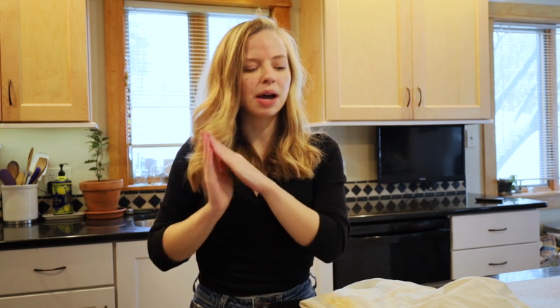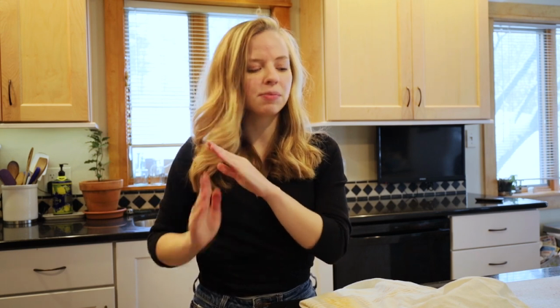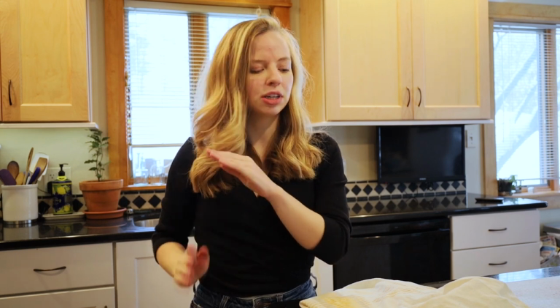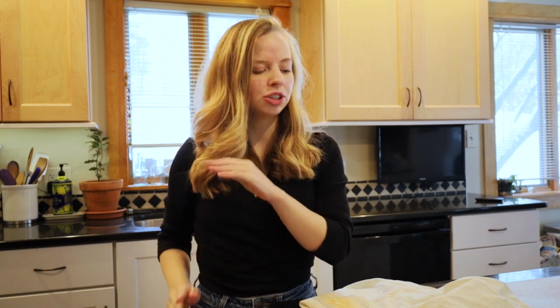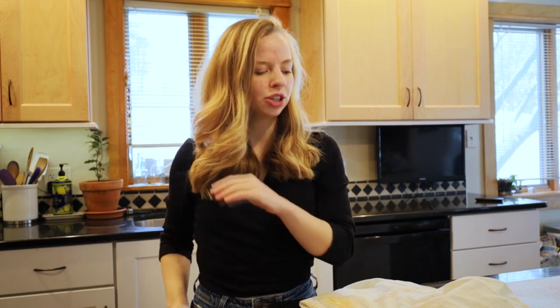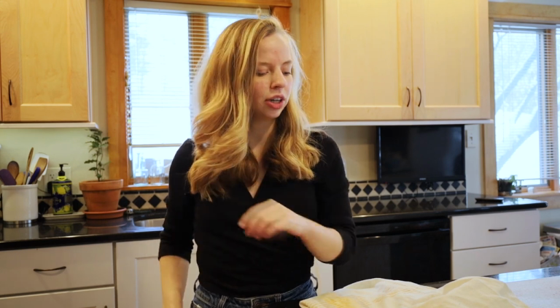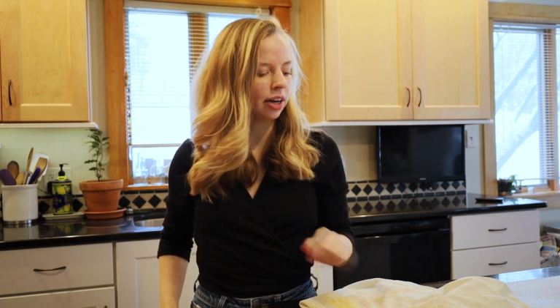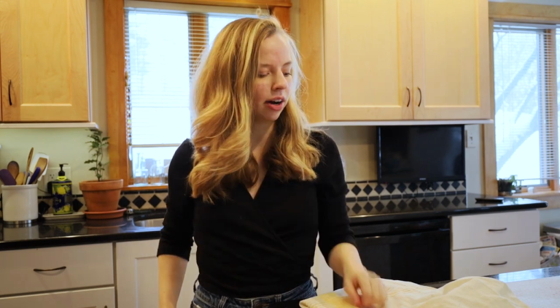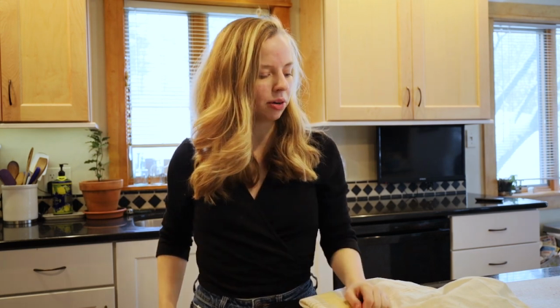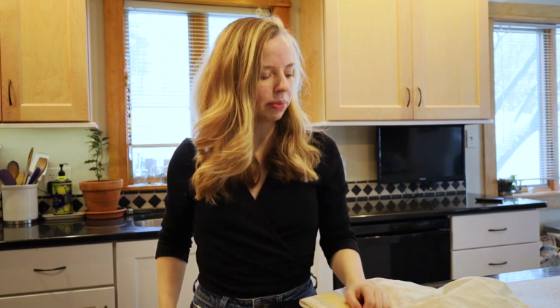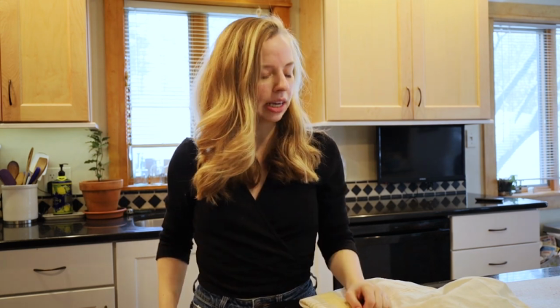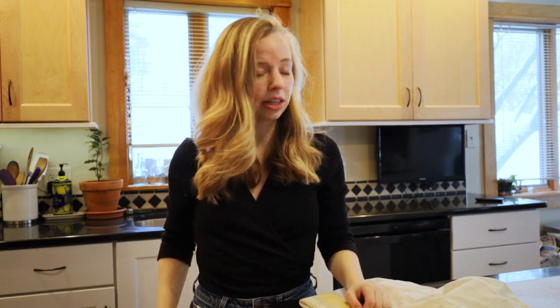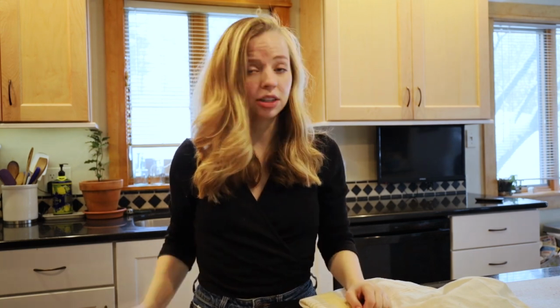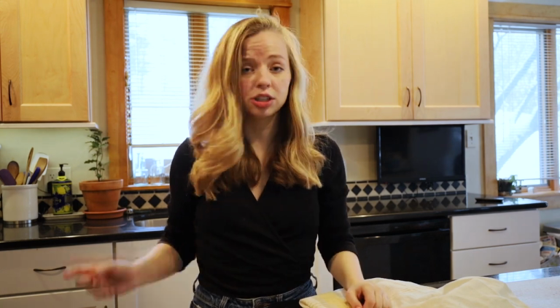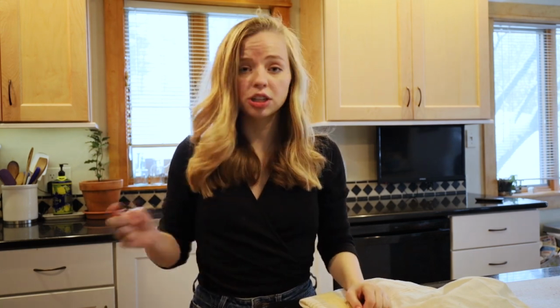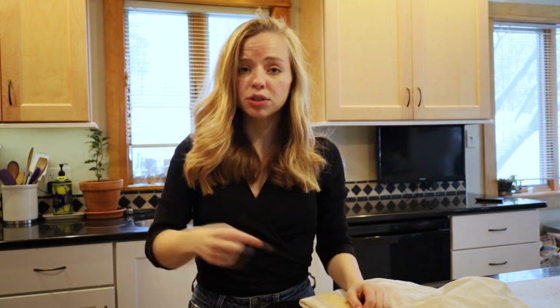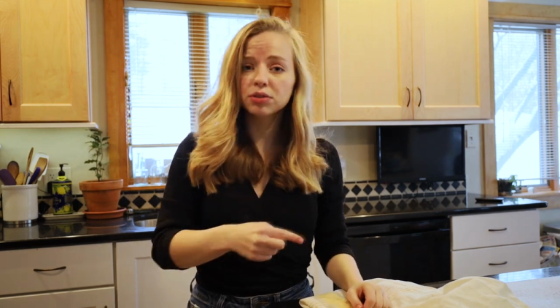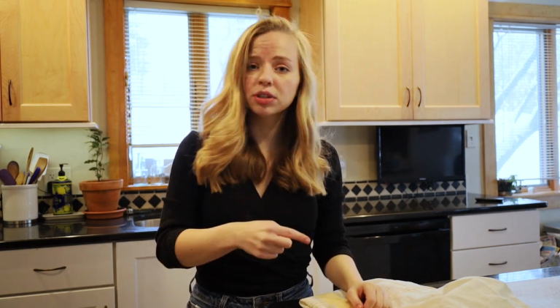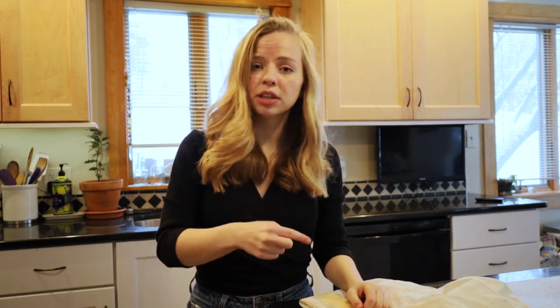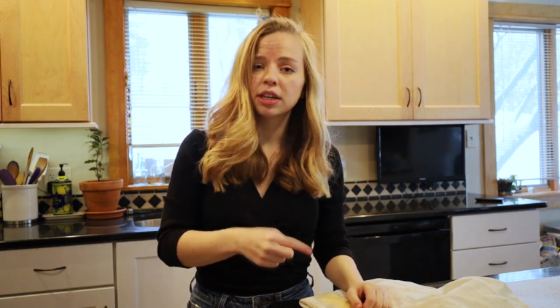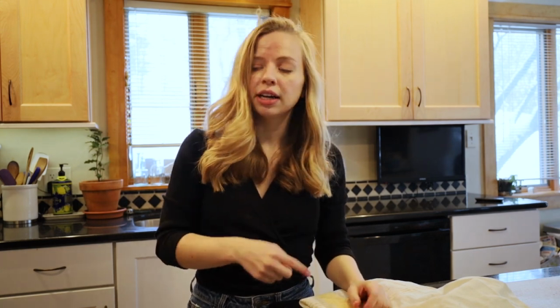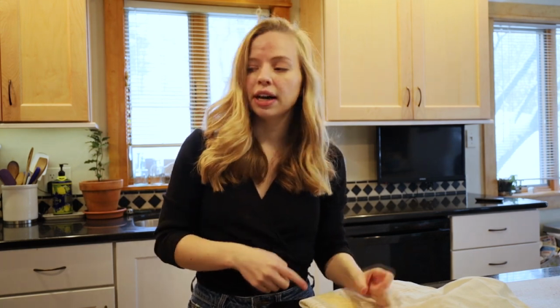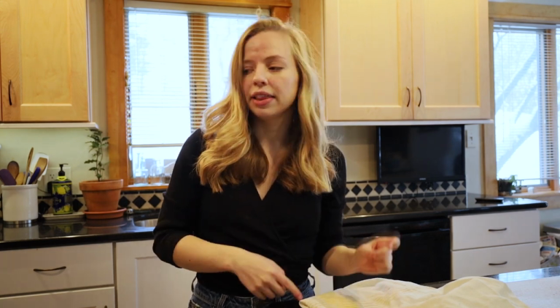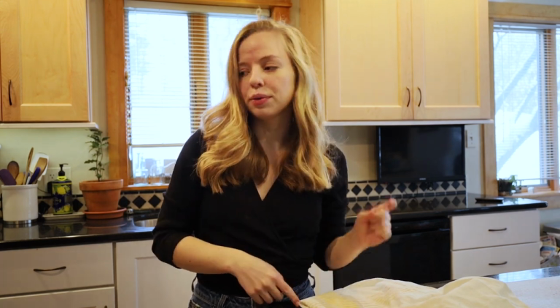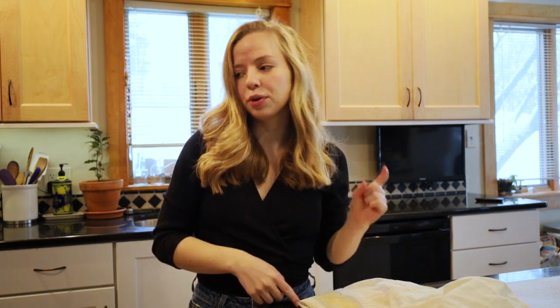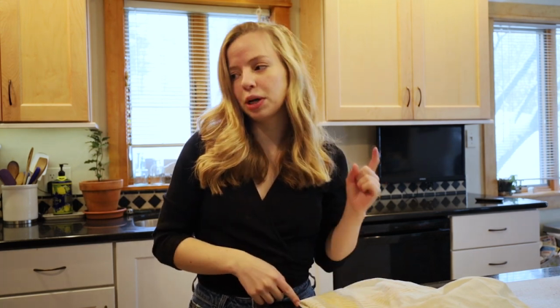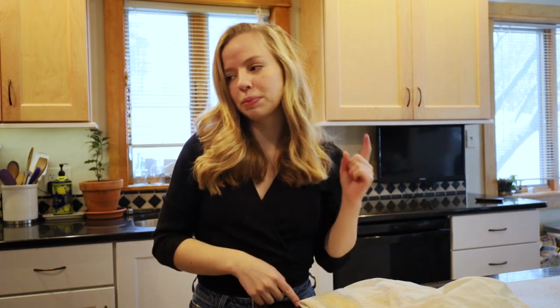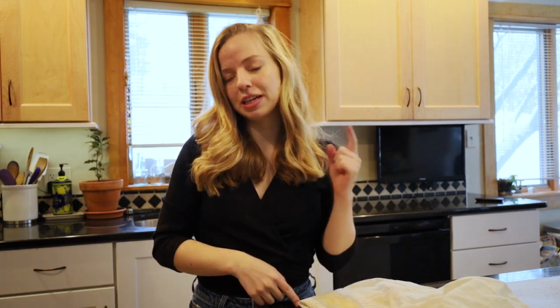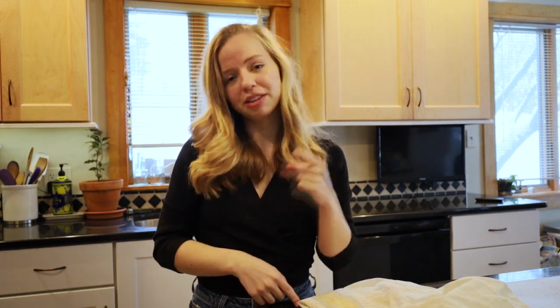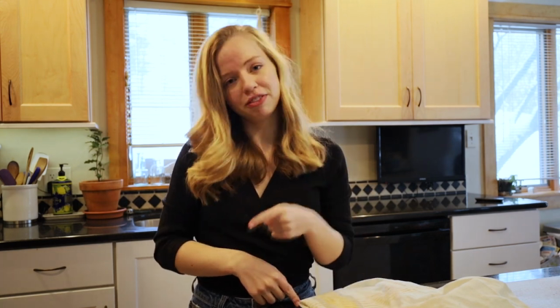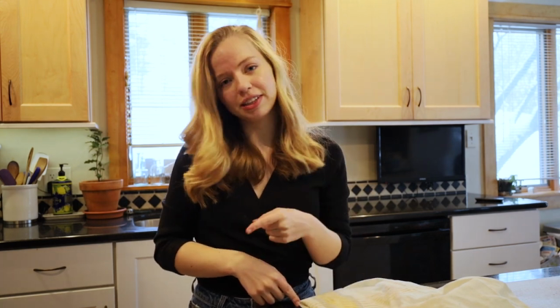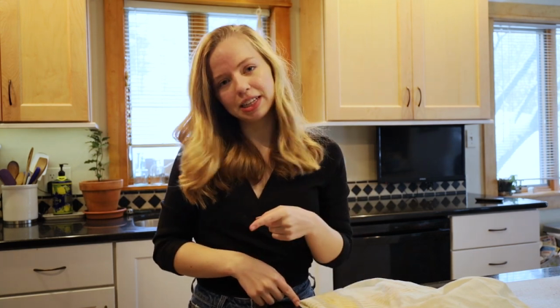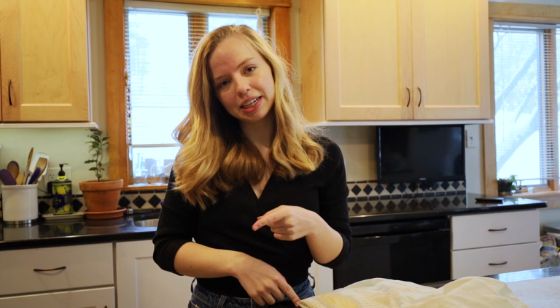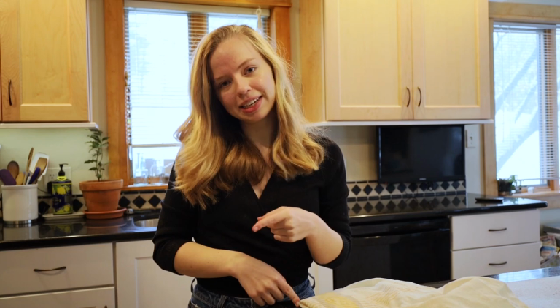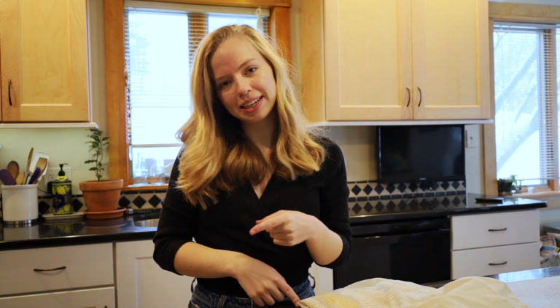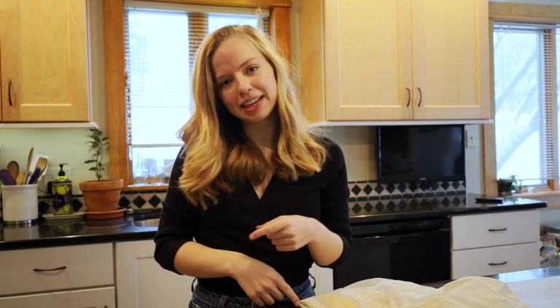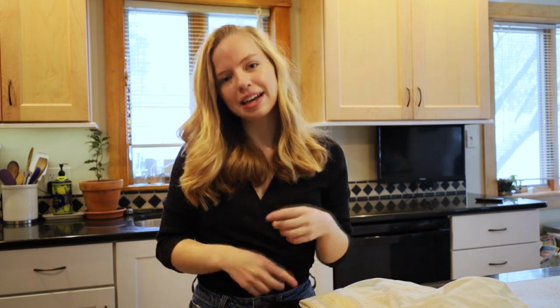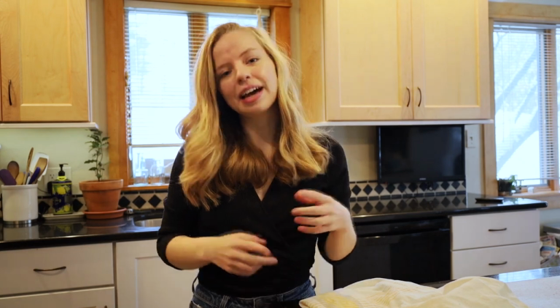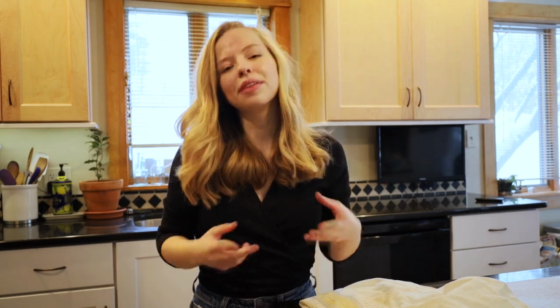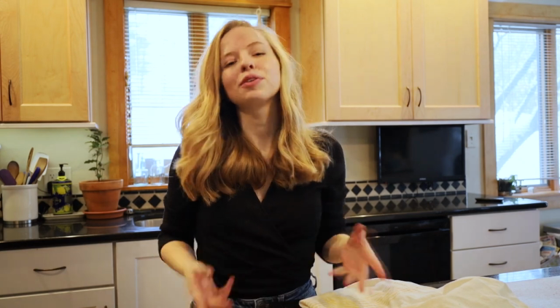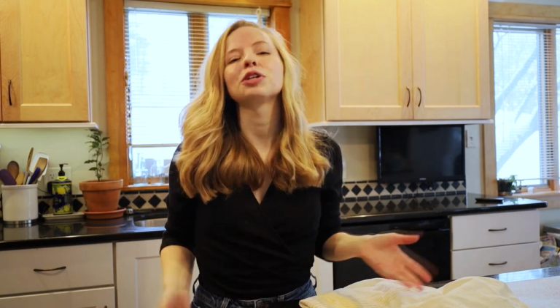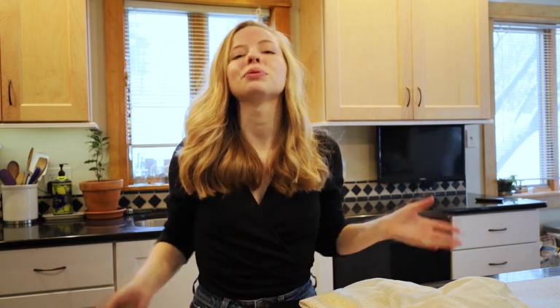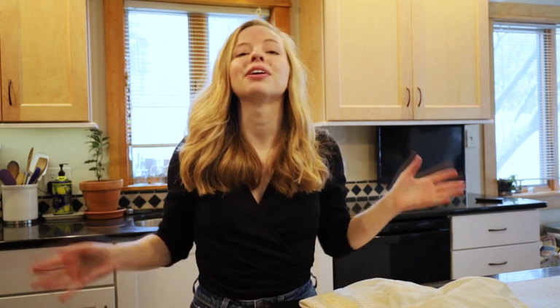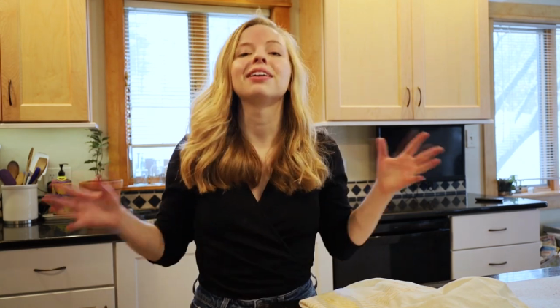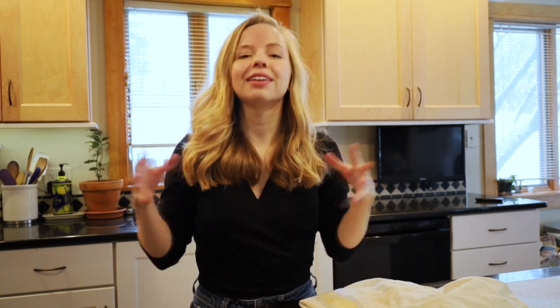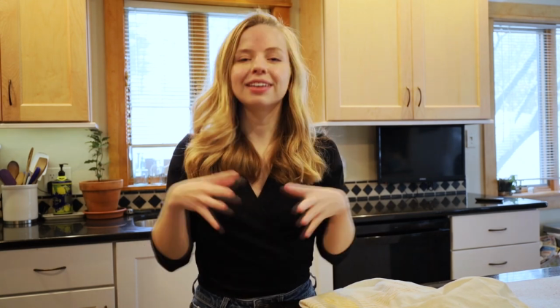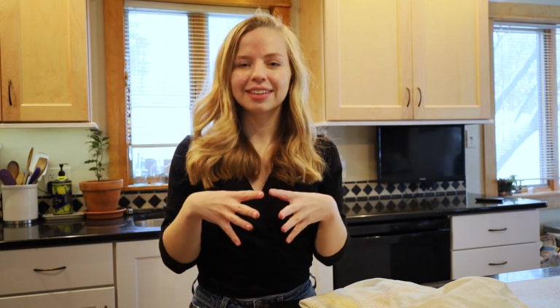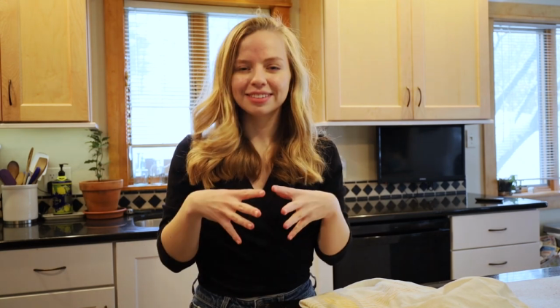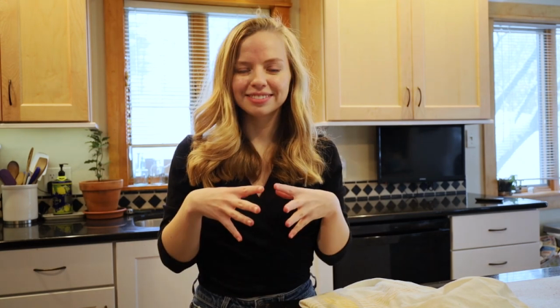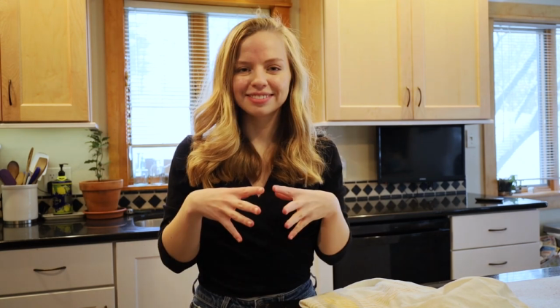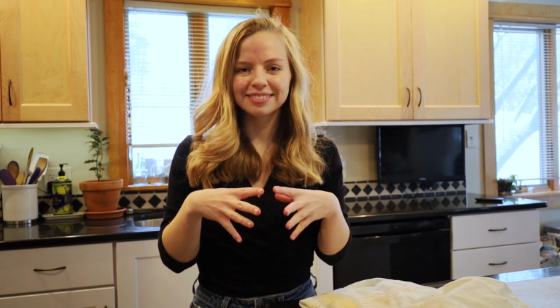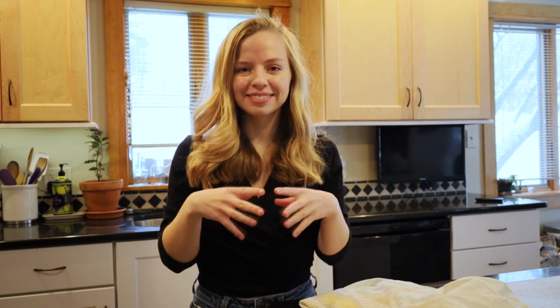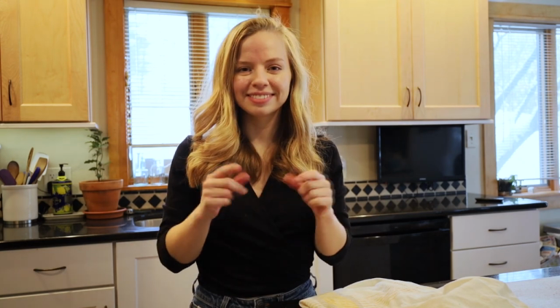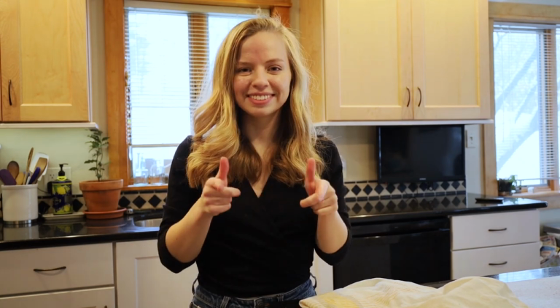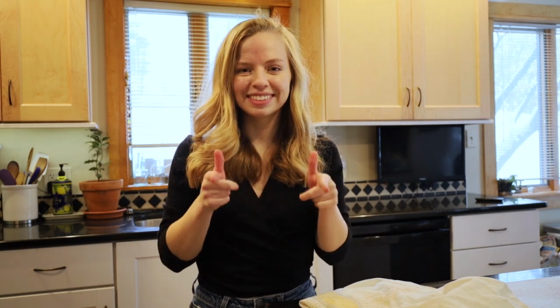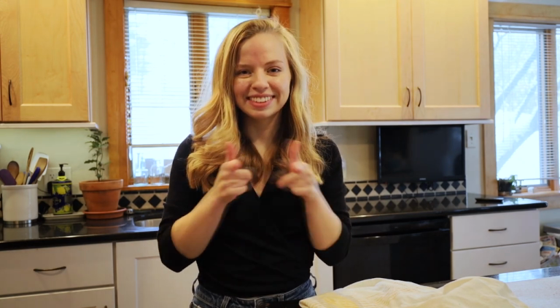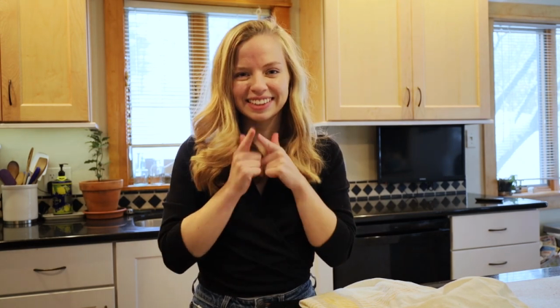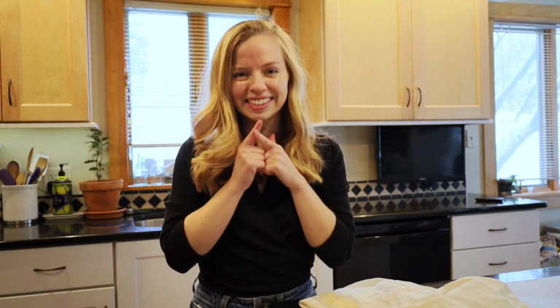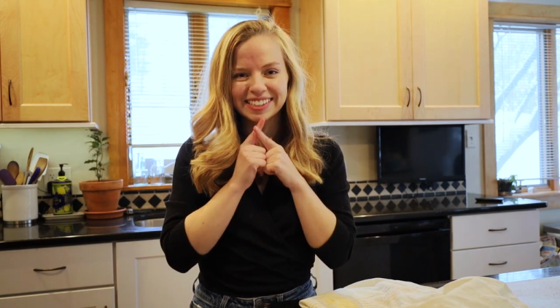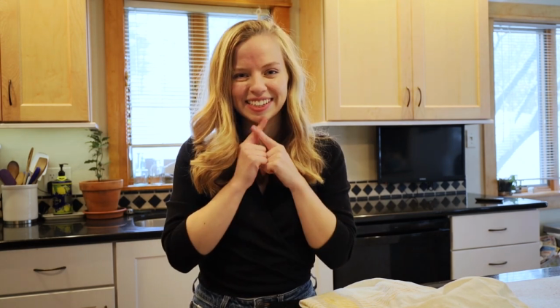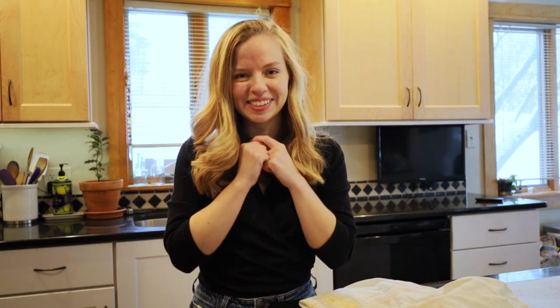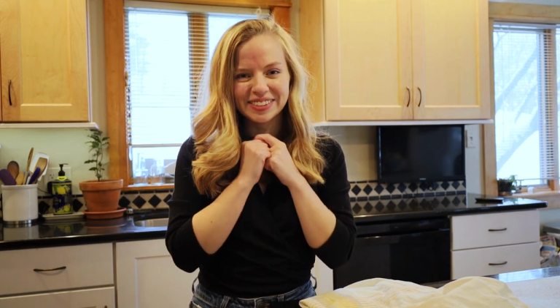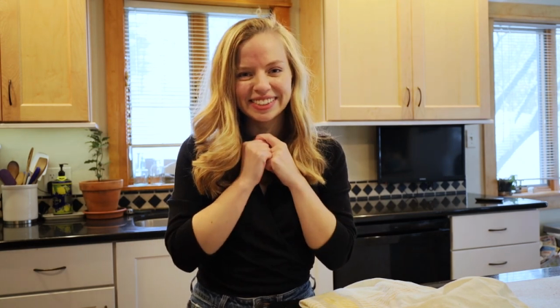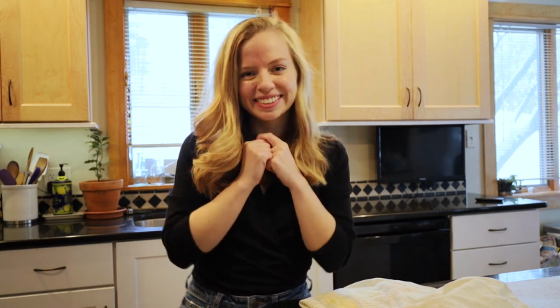I'm going to show you how to make the dough and then we're going to make the filling and we're going to put it all together. Let's get into it.